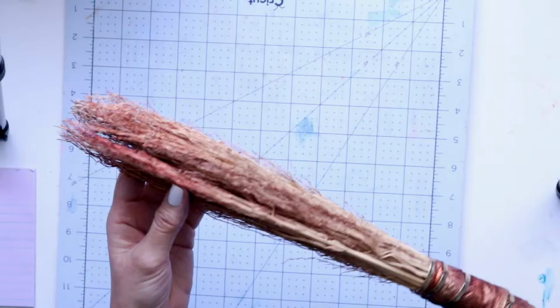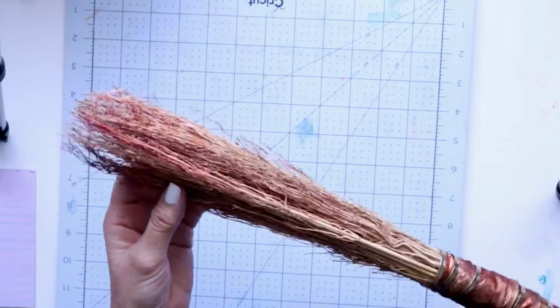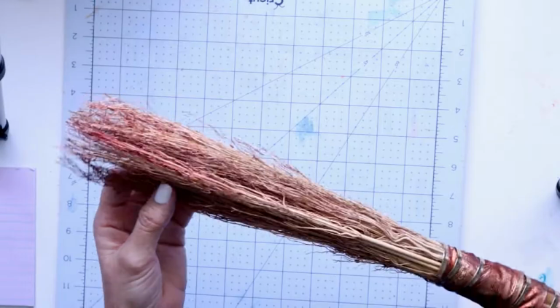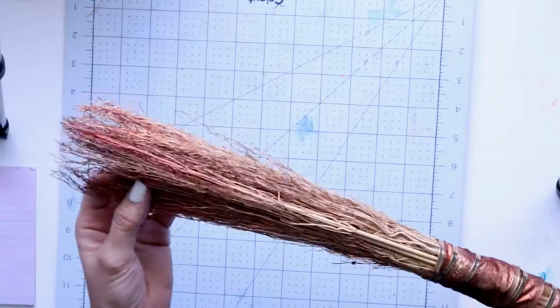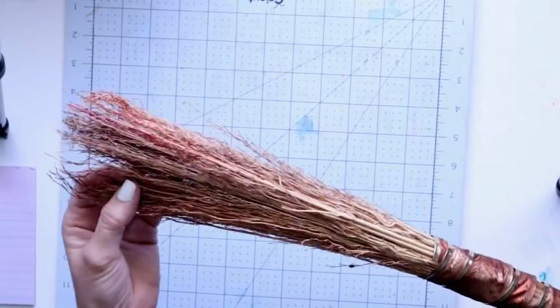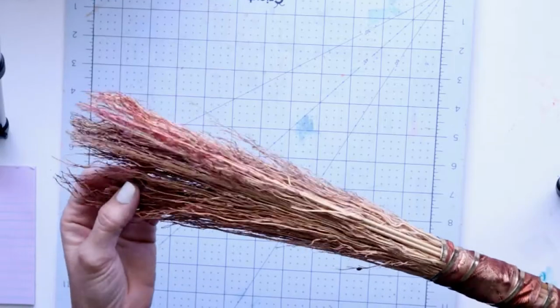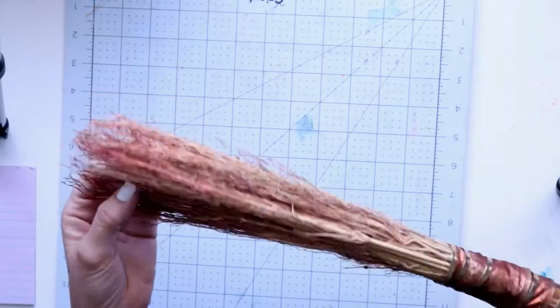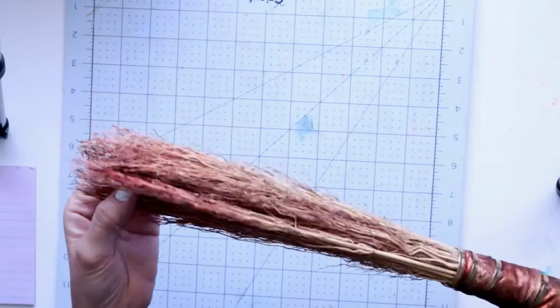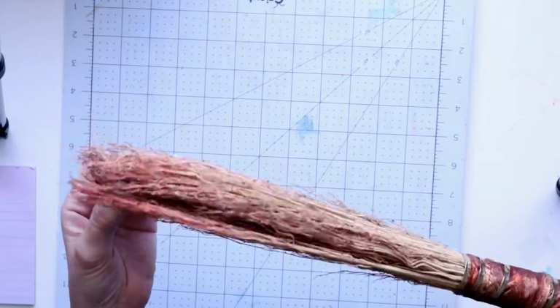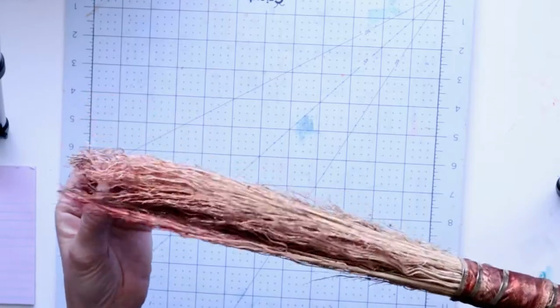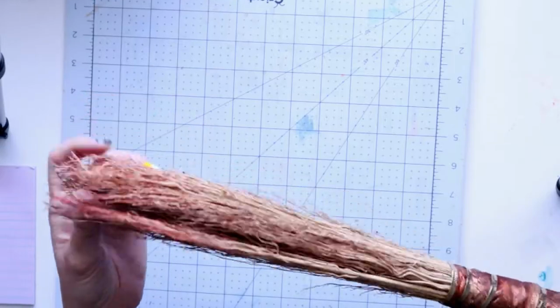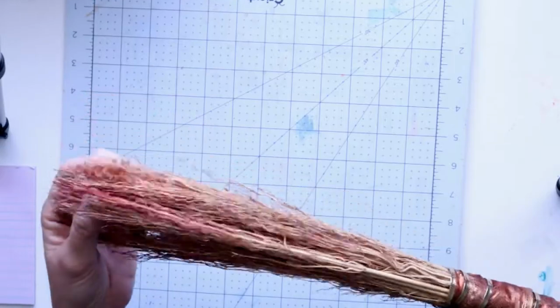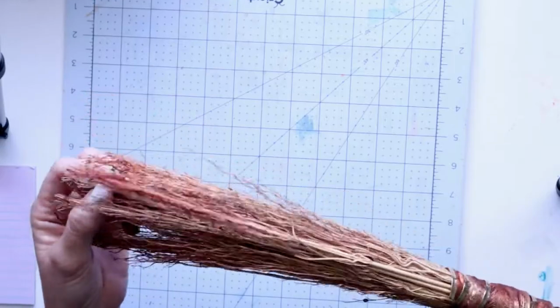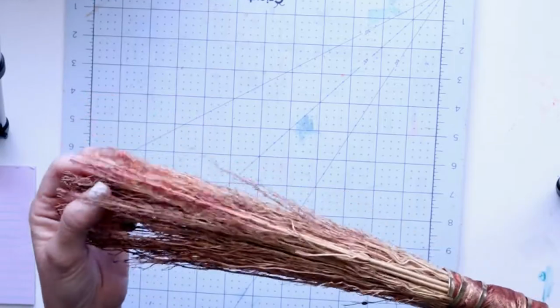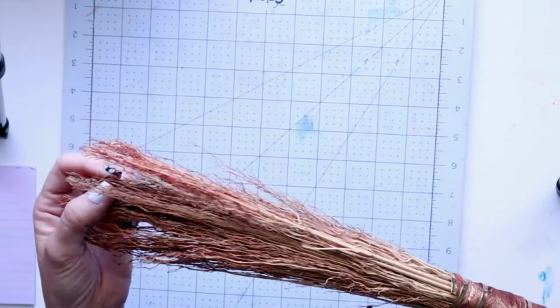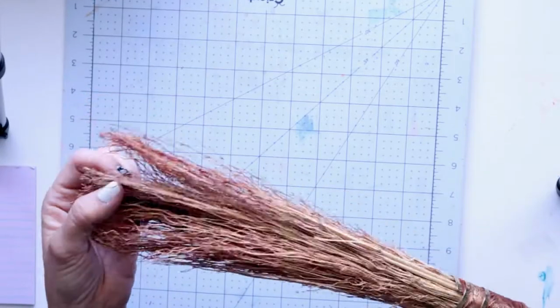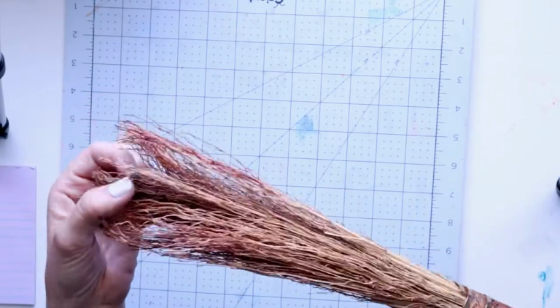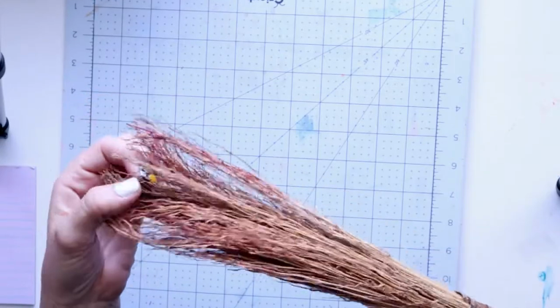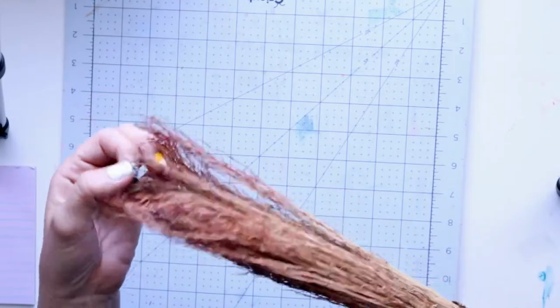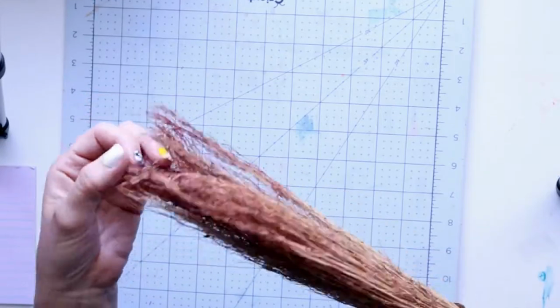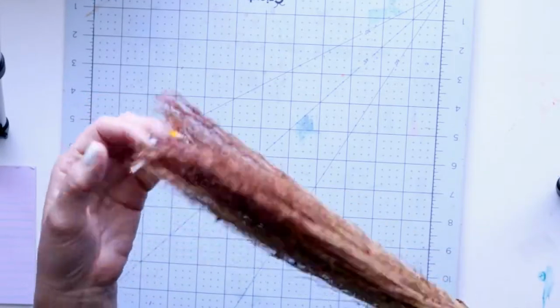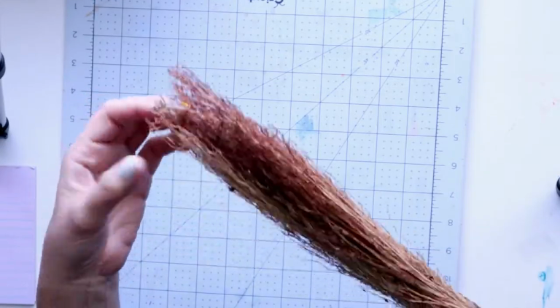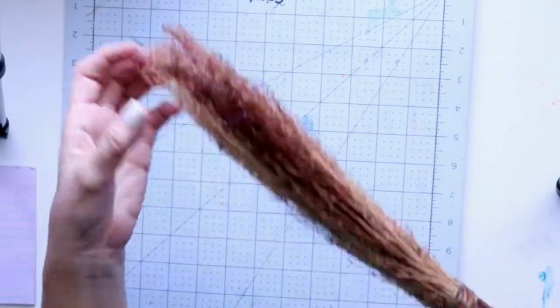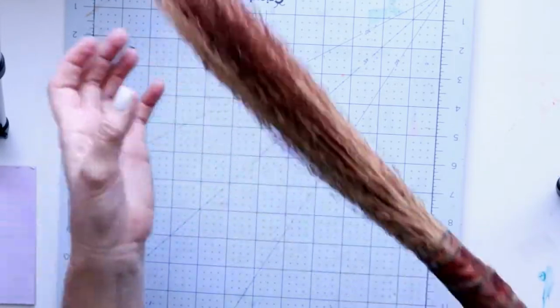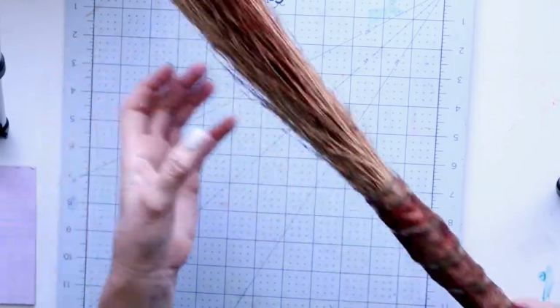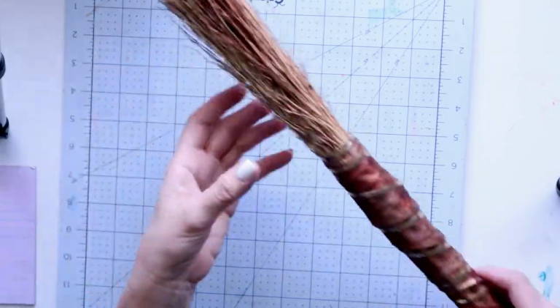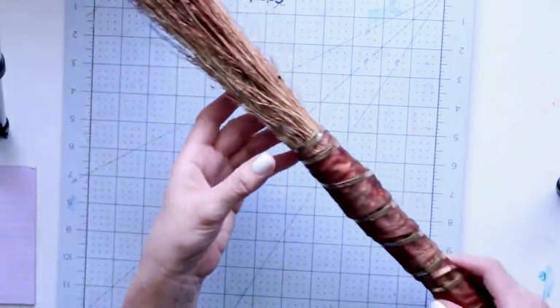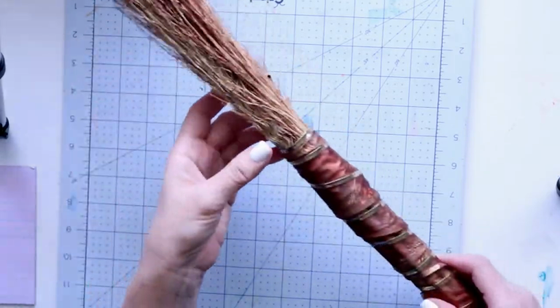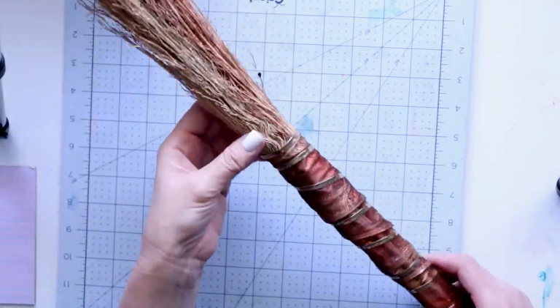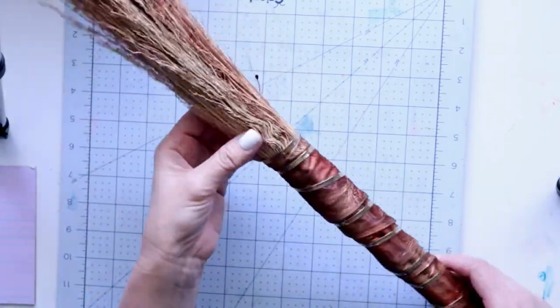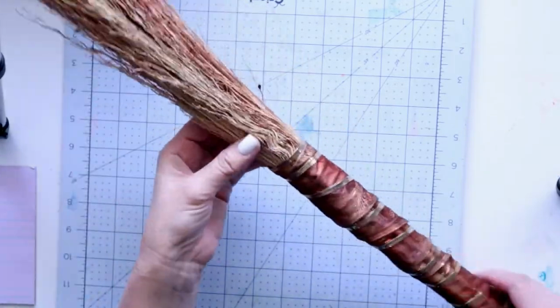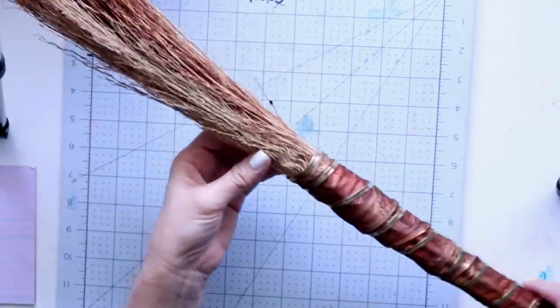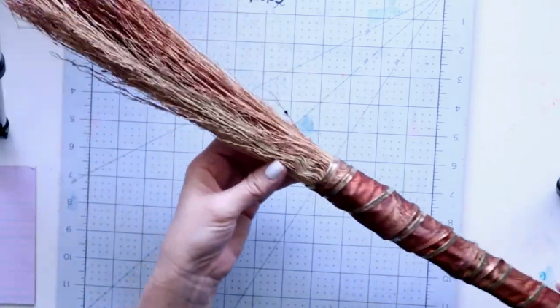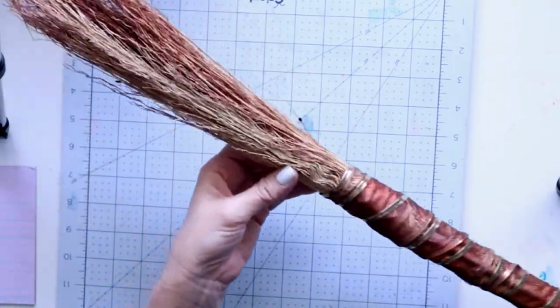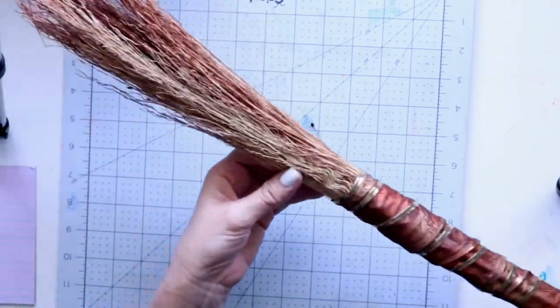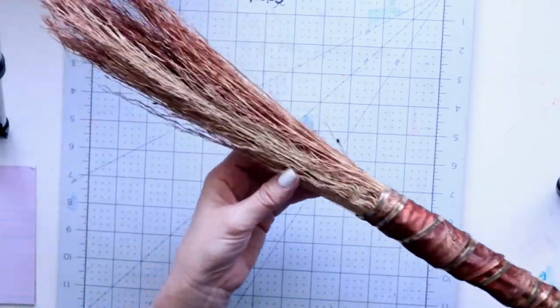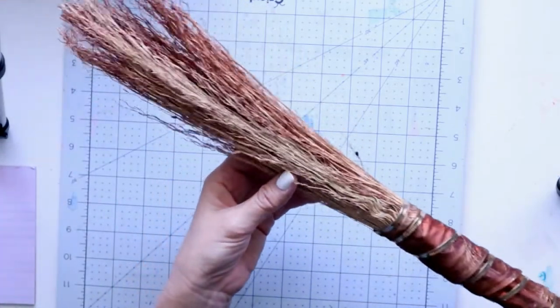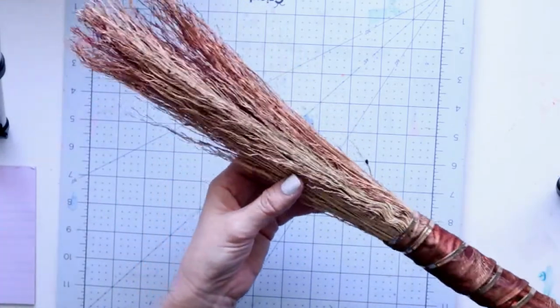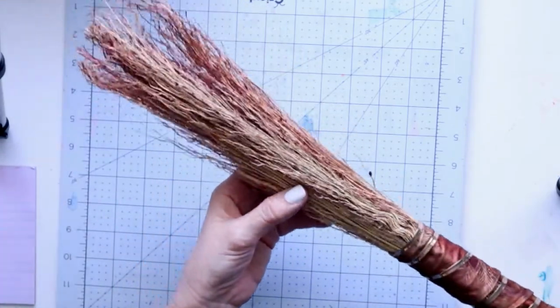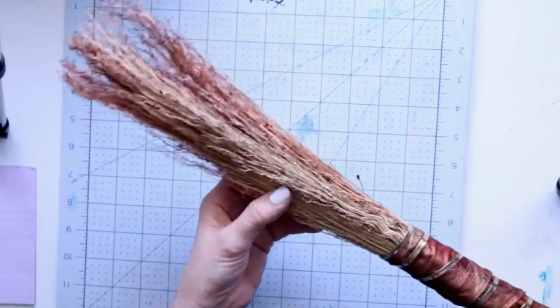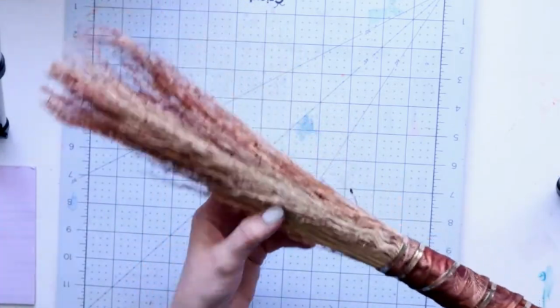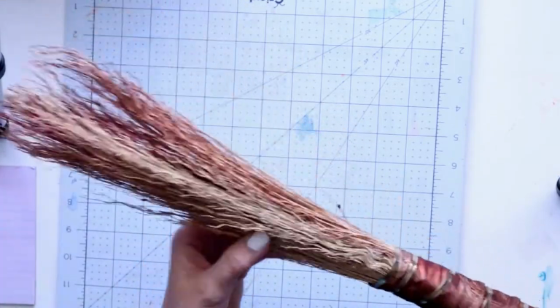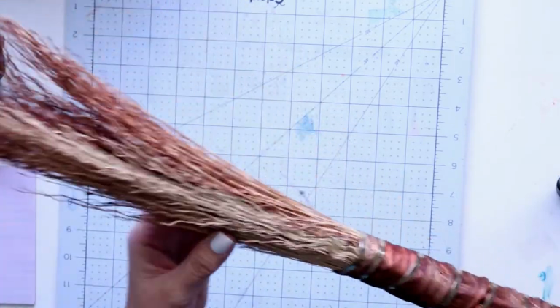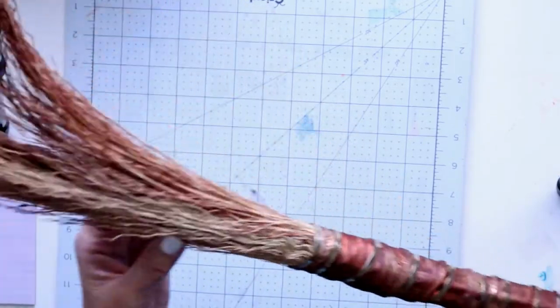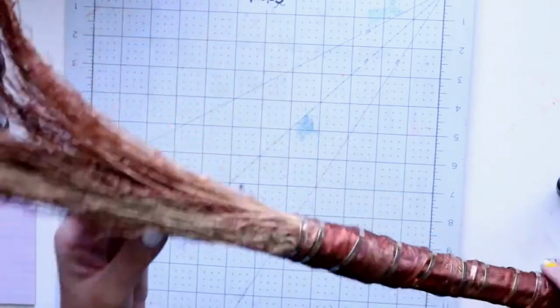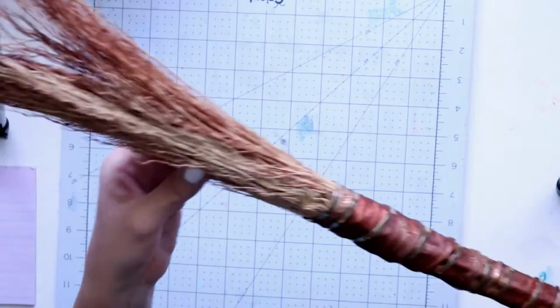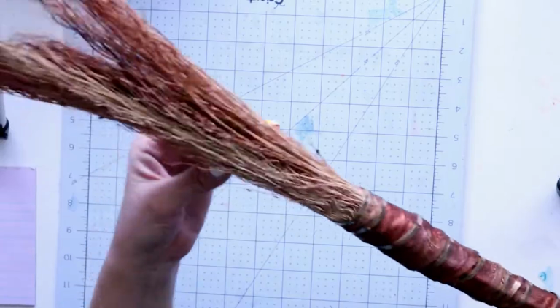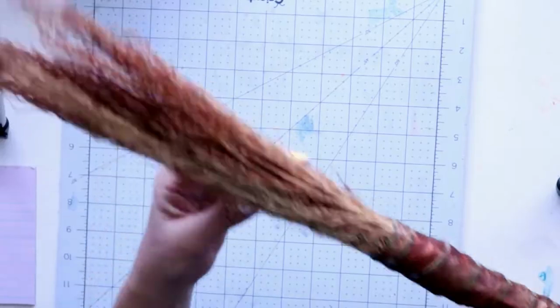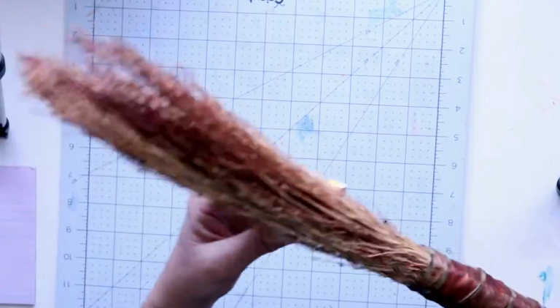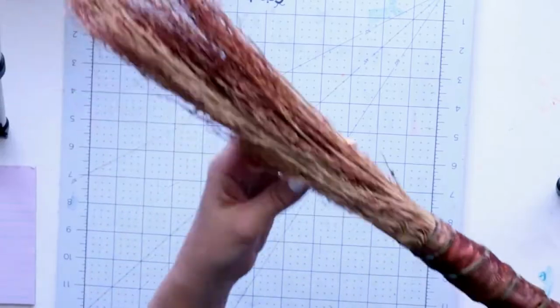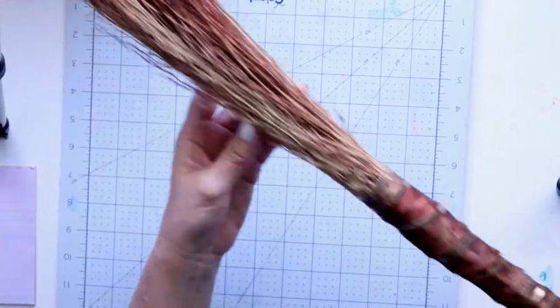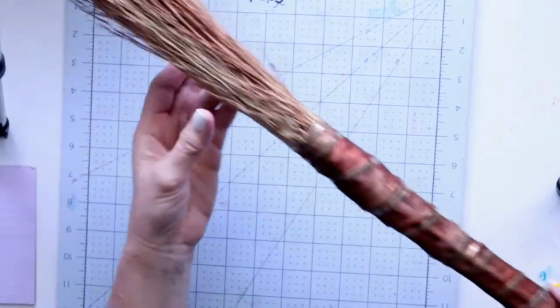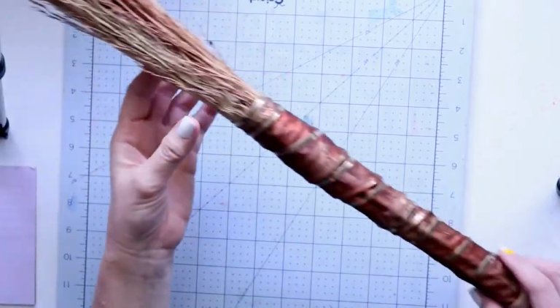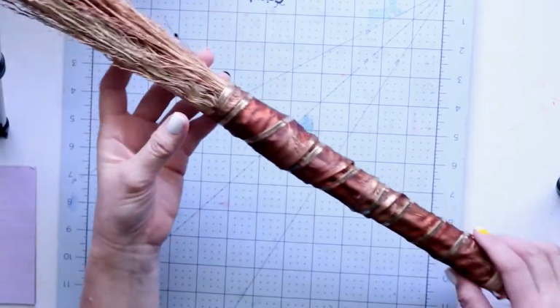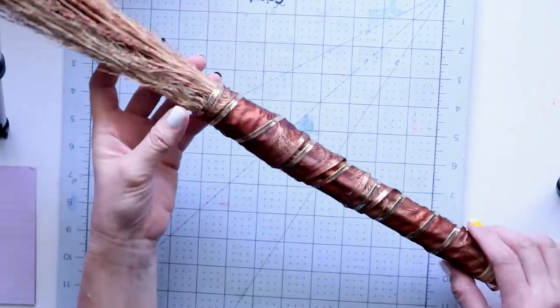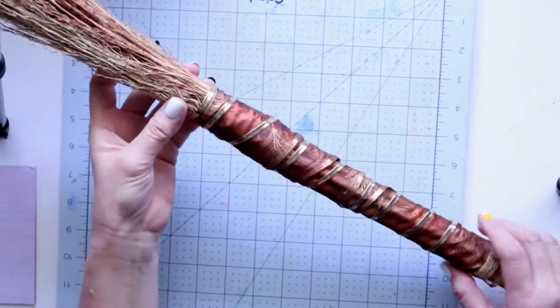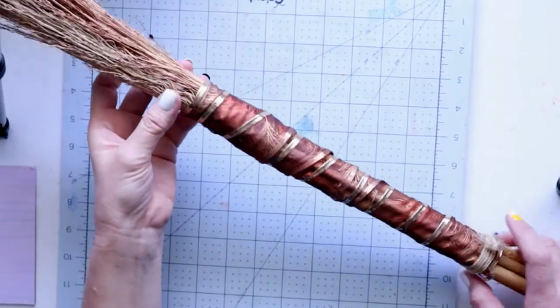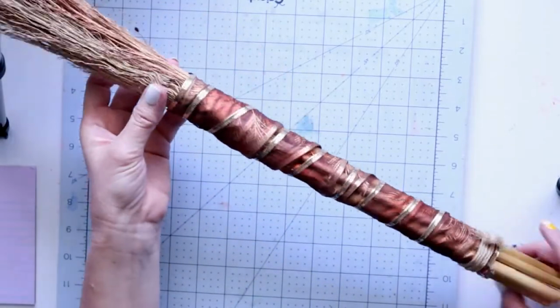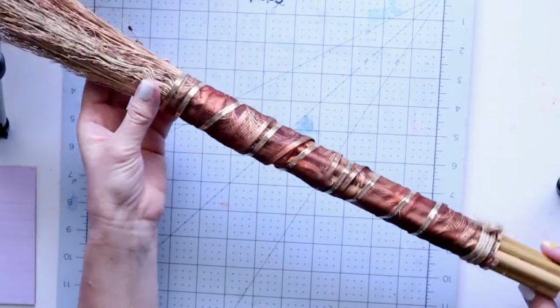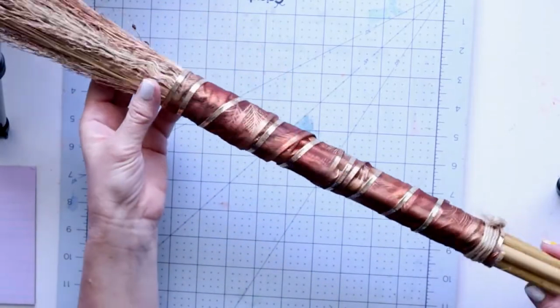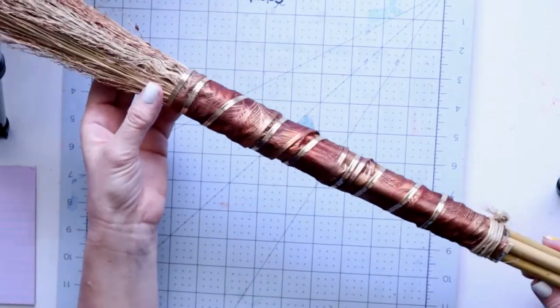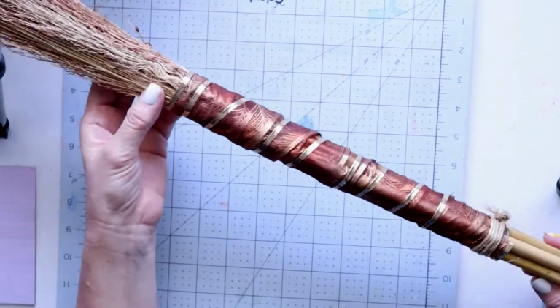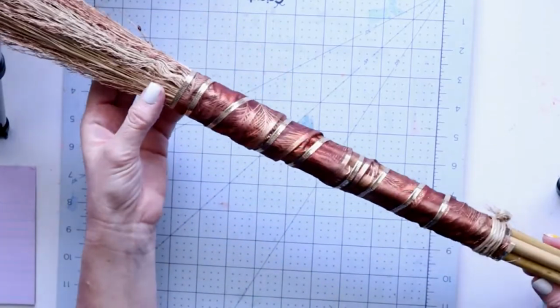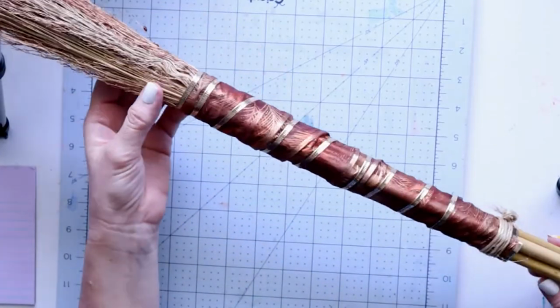In this video I want to show you how to make these whisk brooms. They're super easy and fun to make.